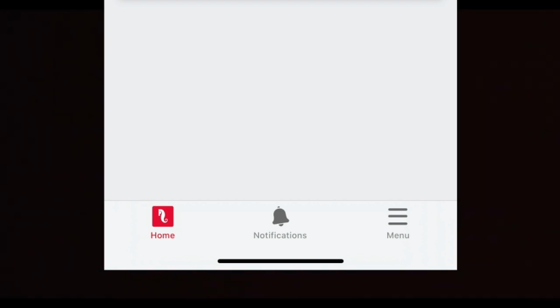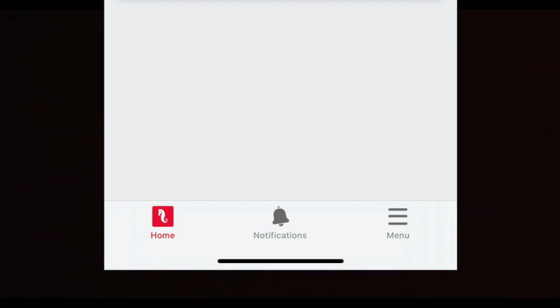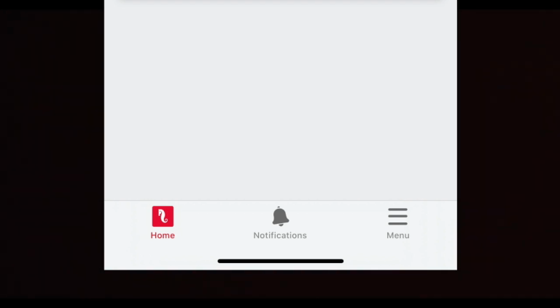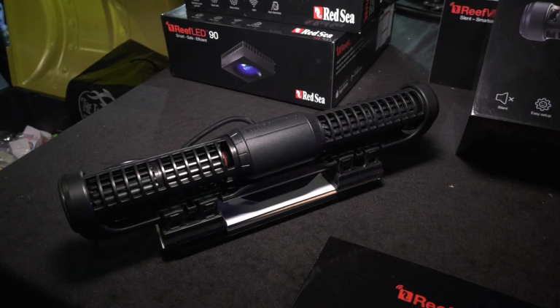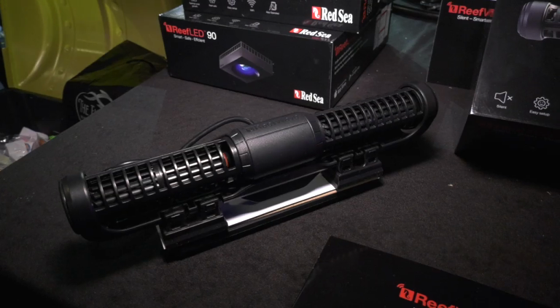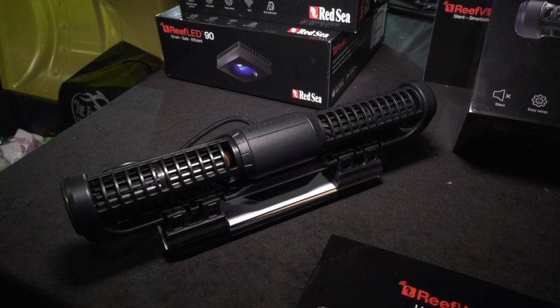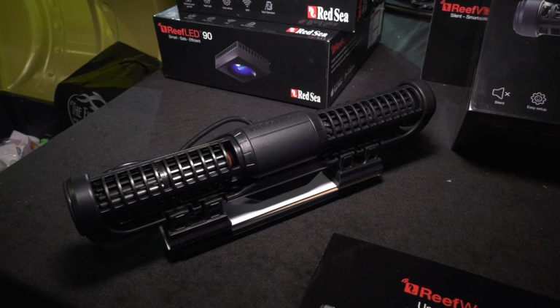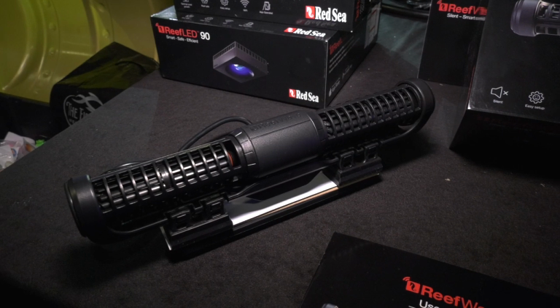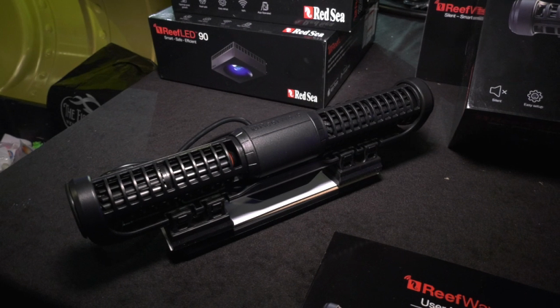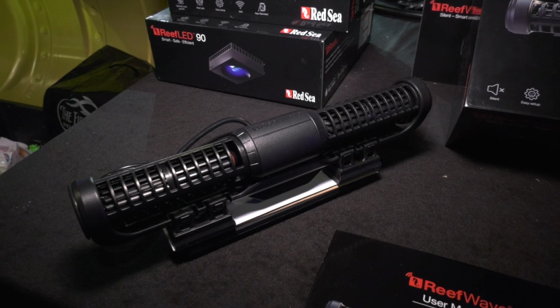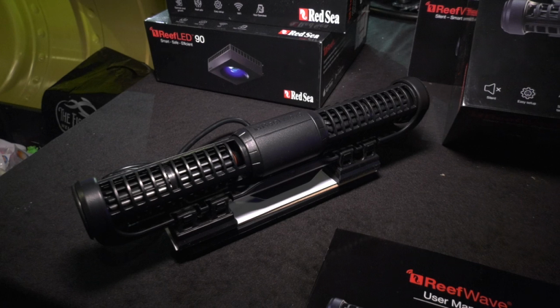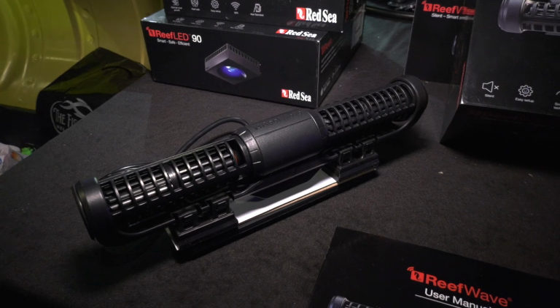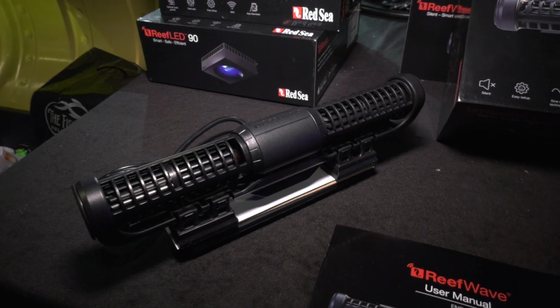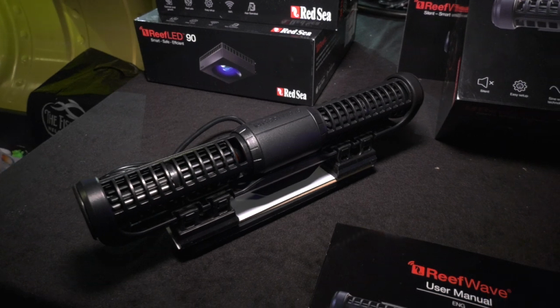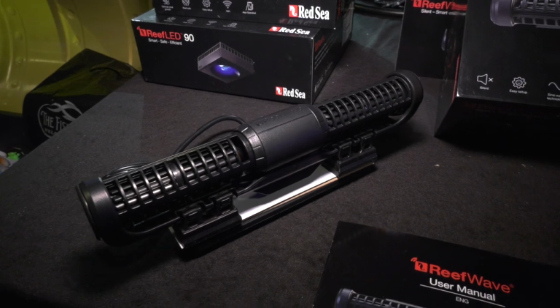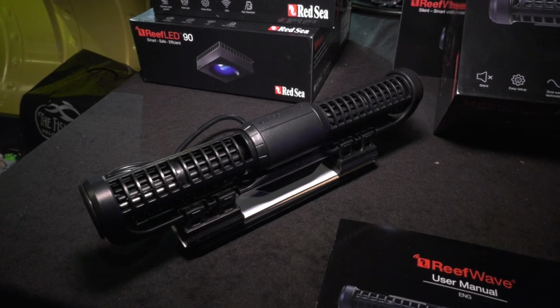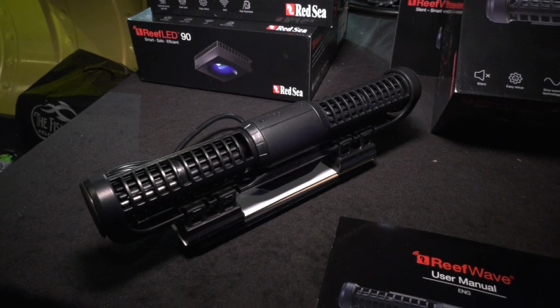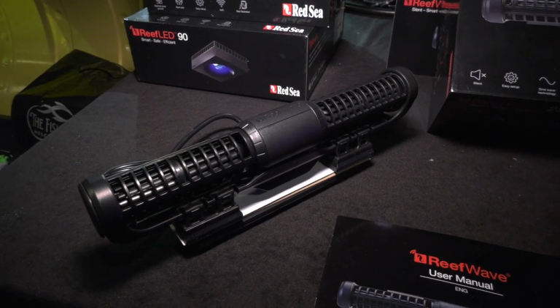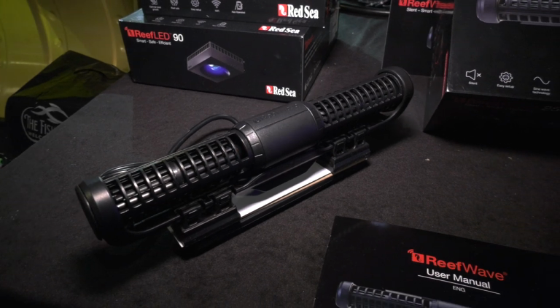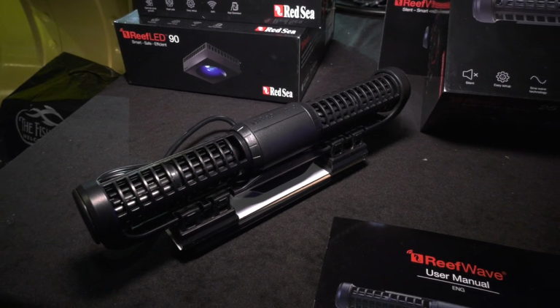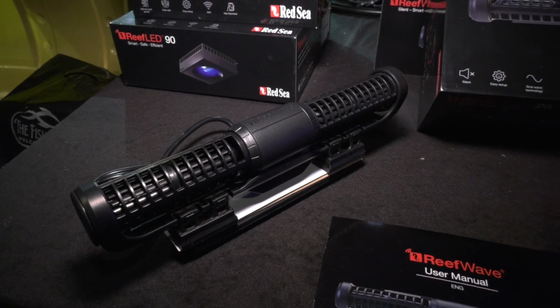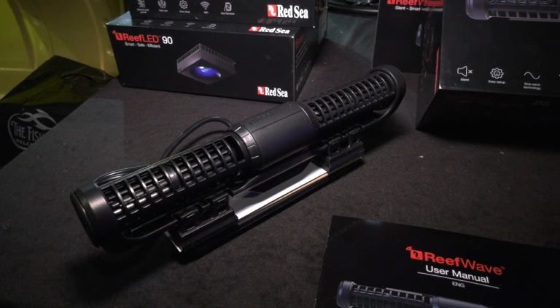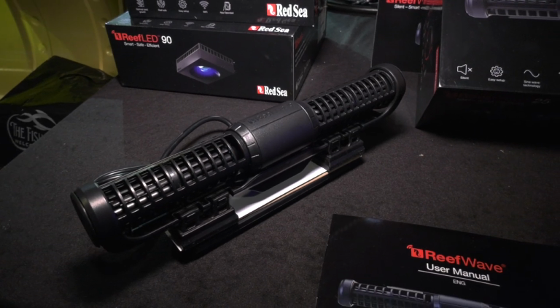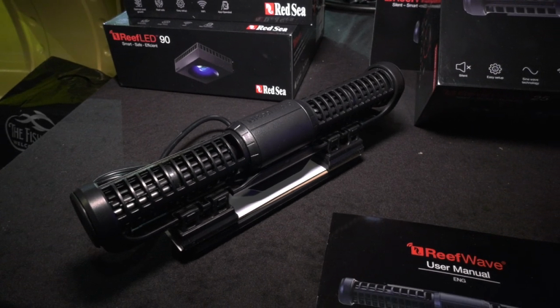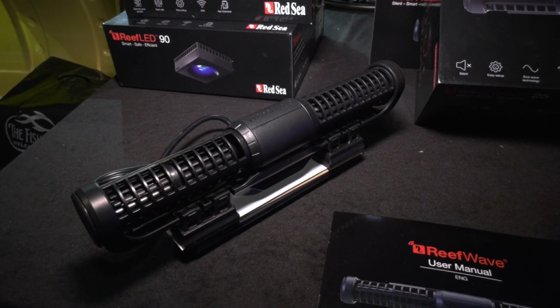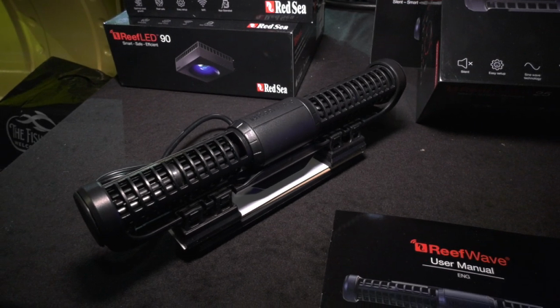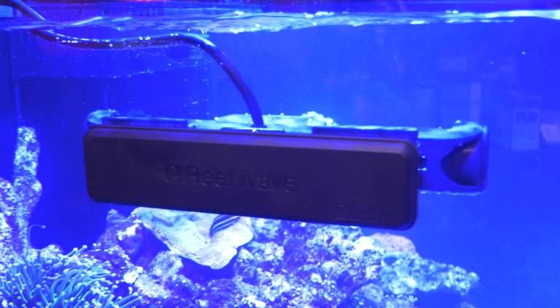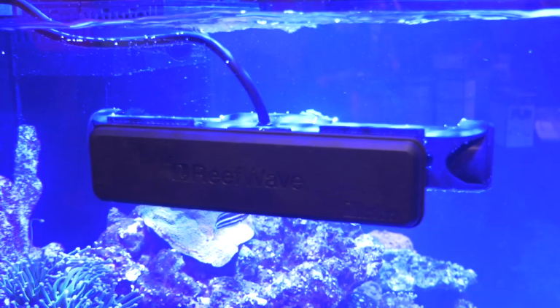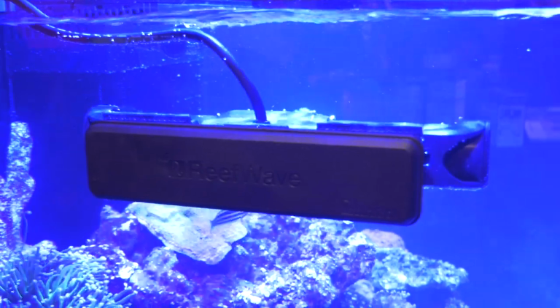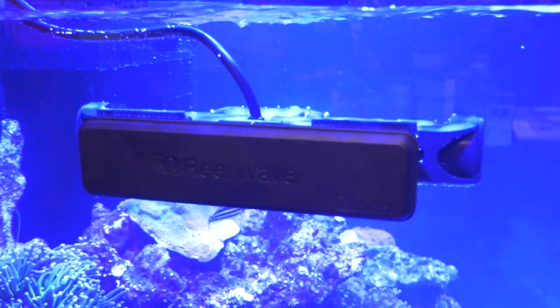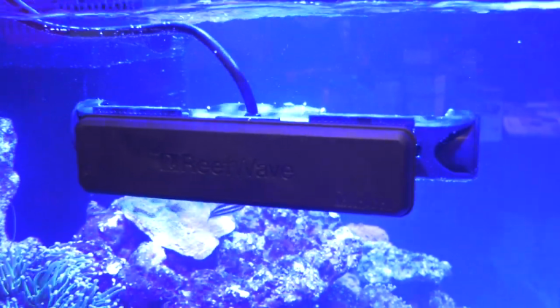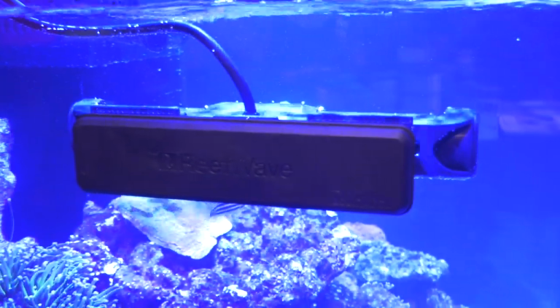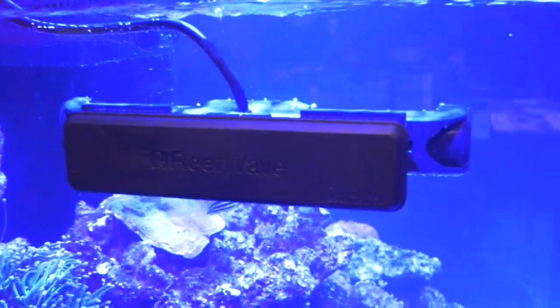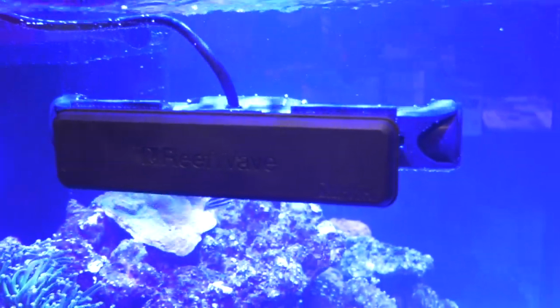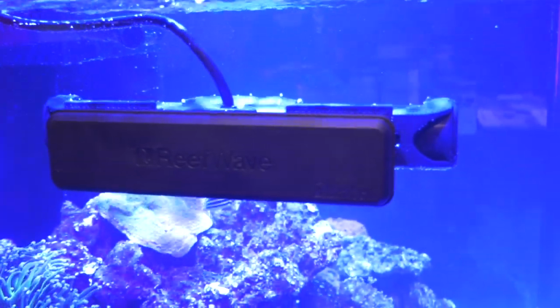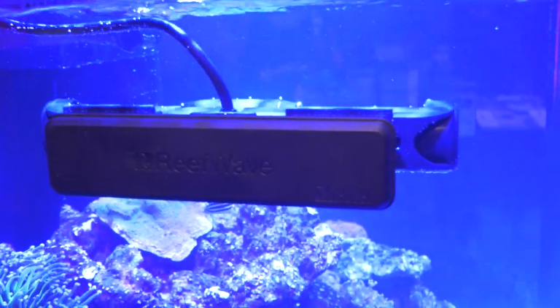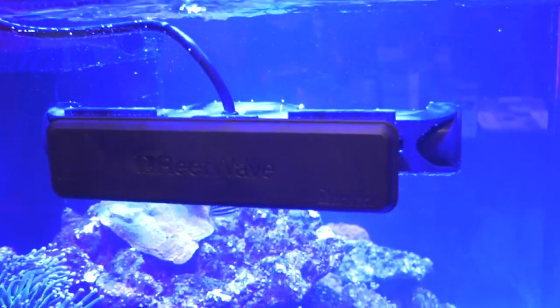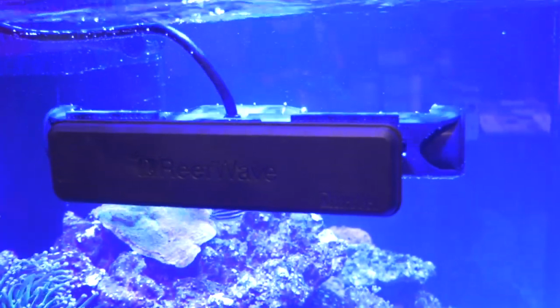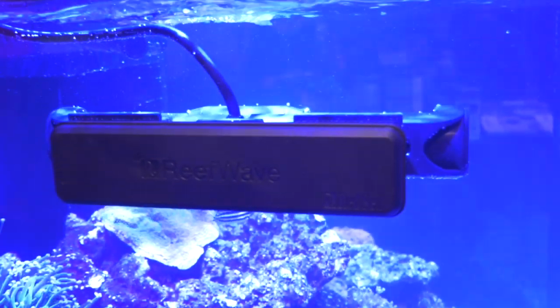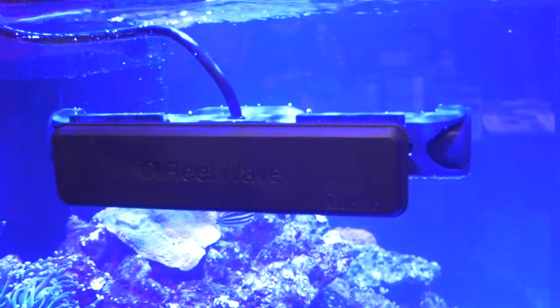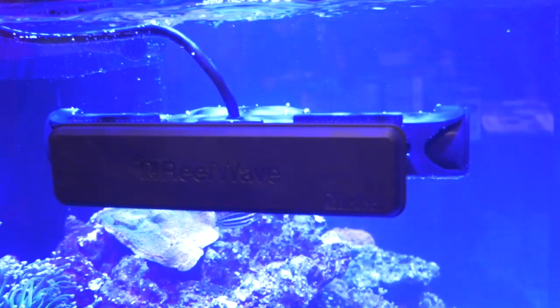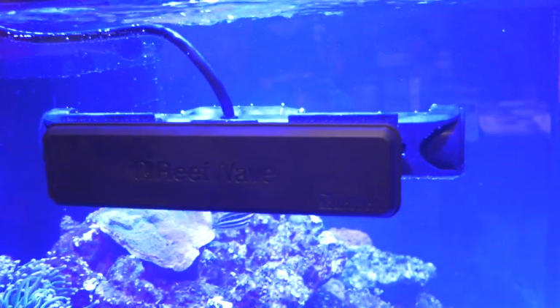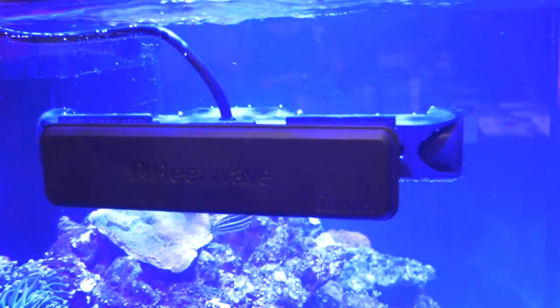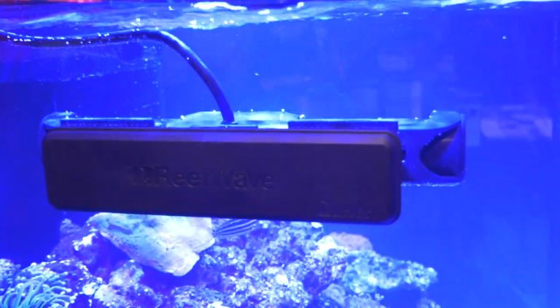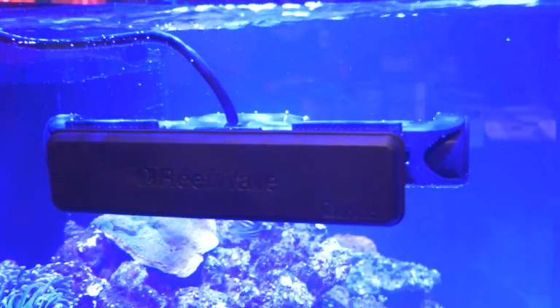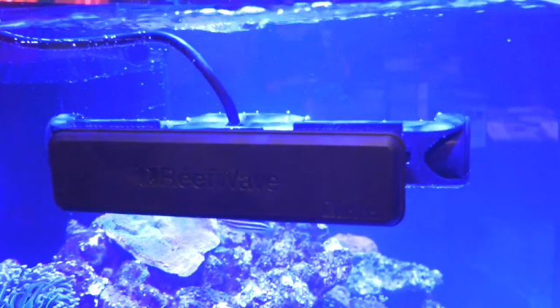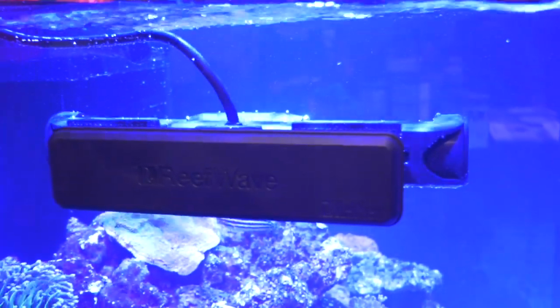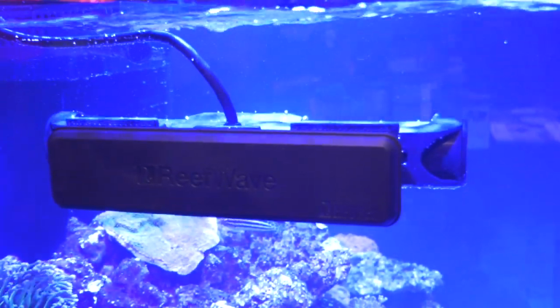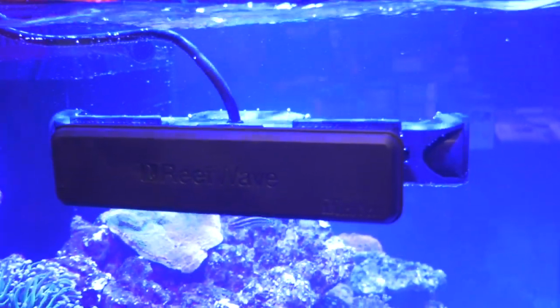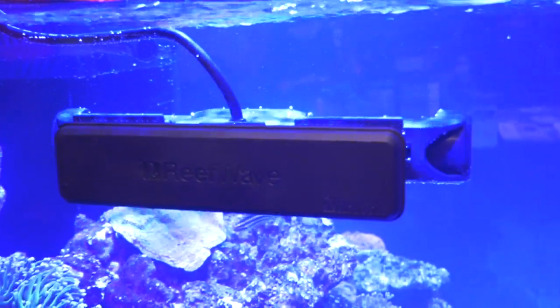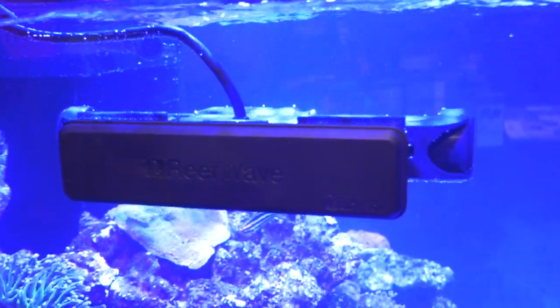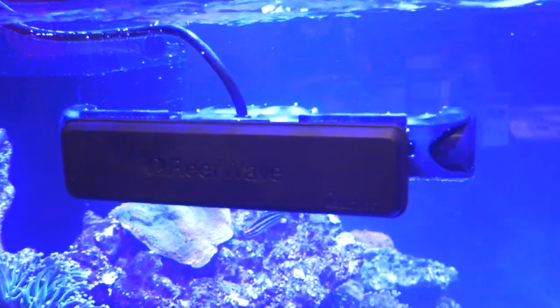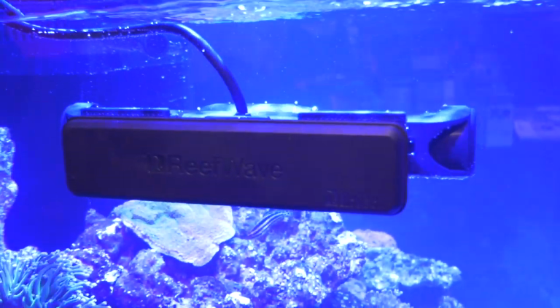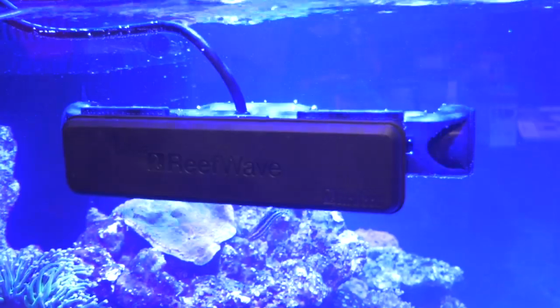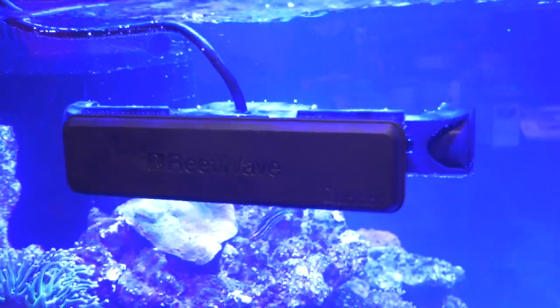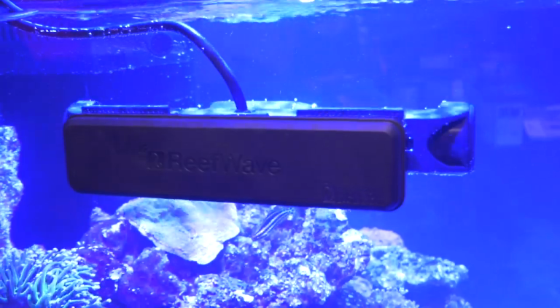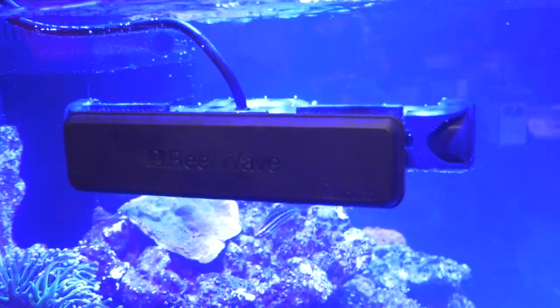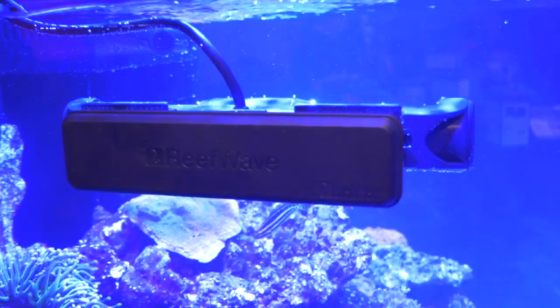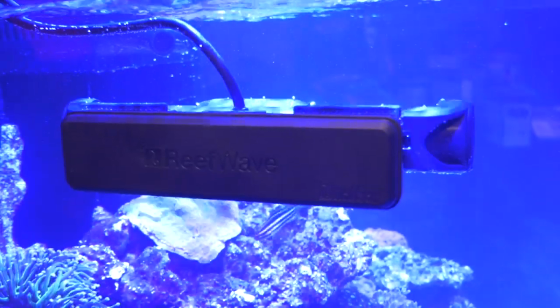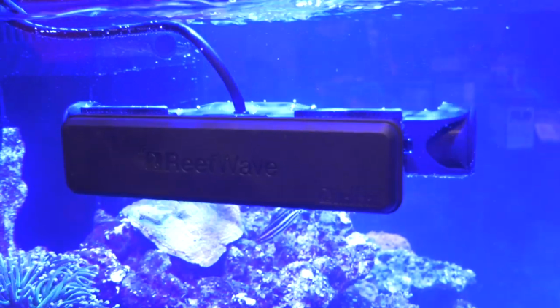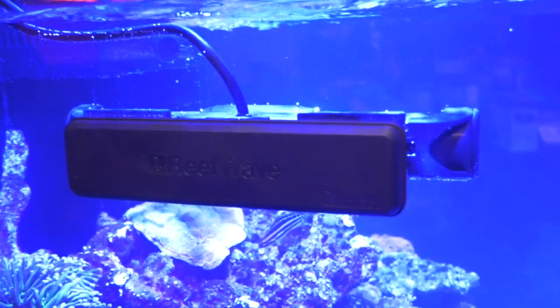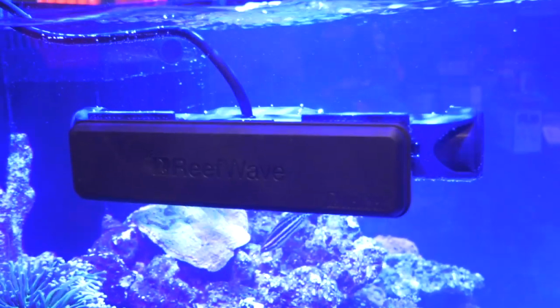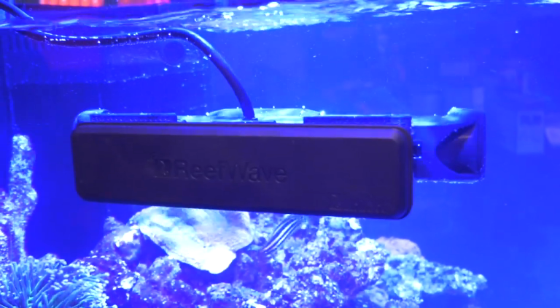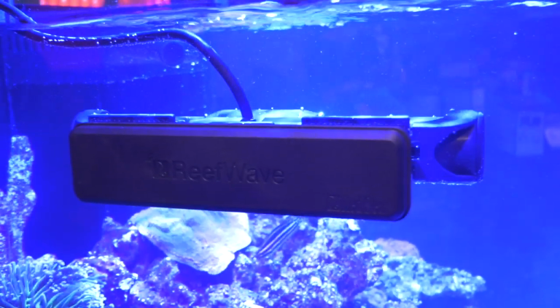The ReefWave is a big improvement over other gyre pumps on the market and I've finally found a gyre pump that I'm happy with. Thank goodness.